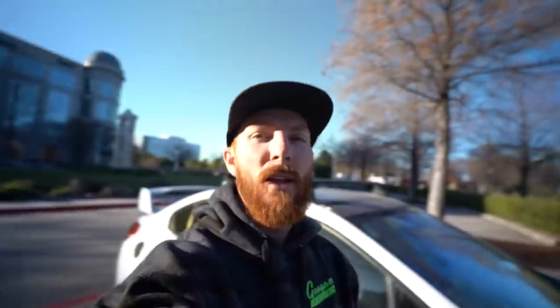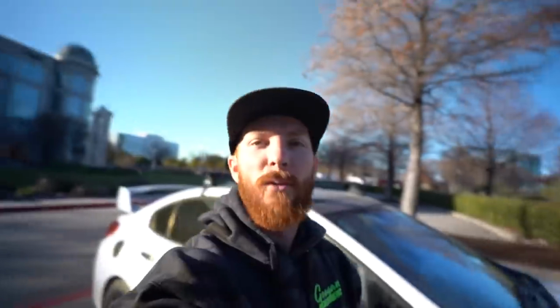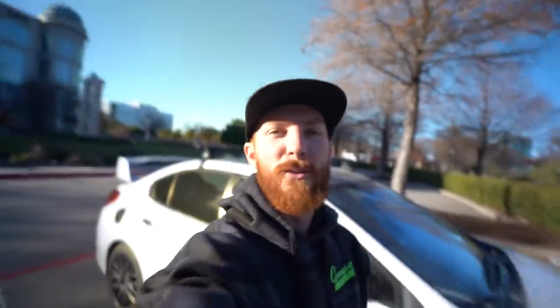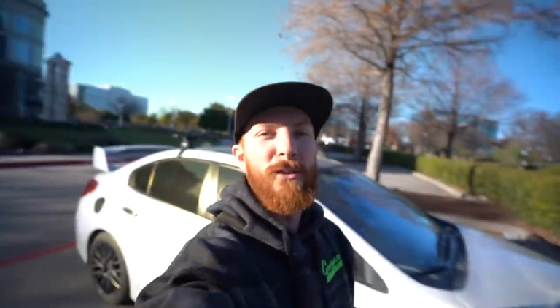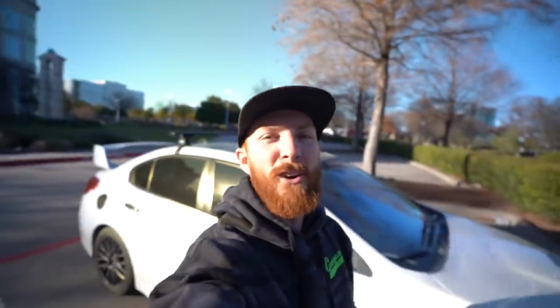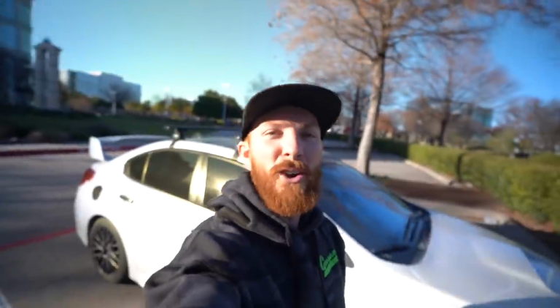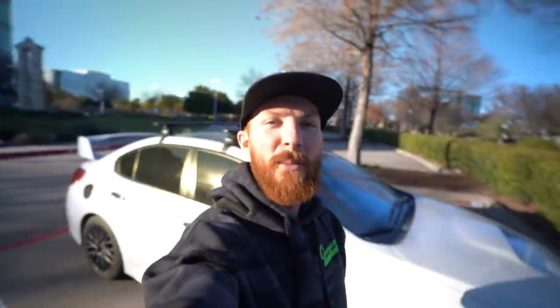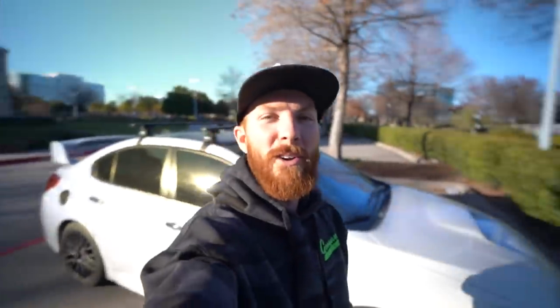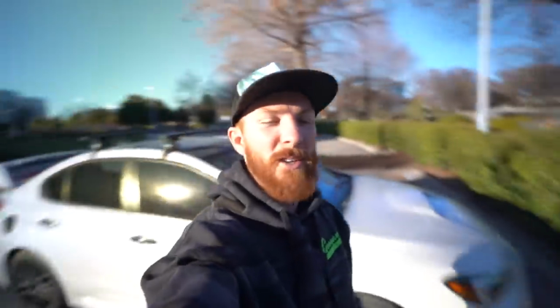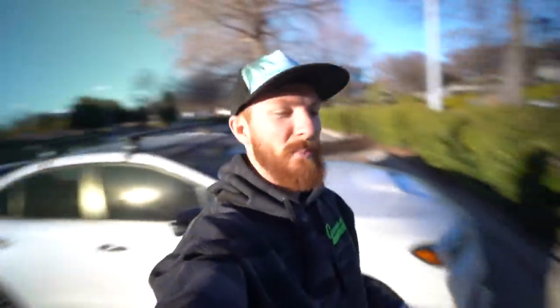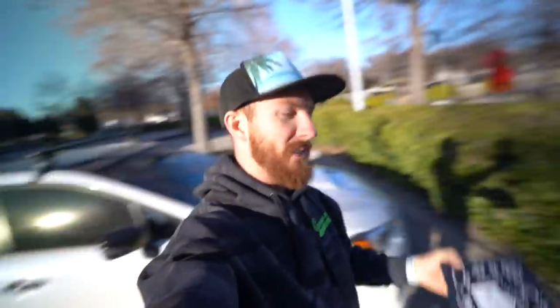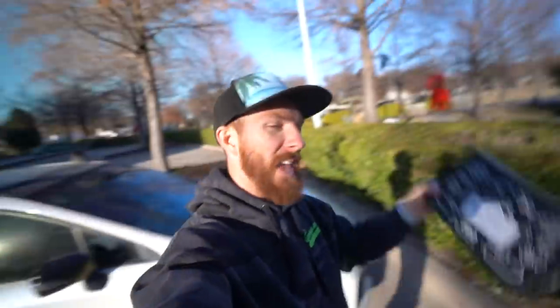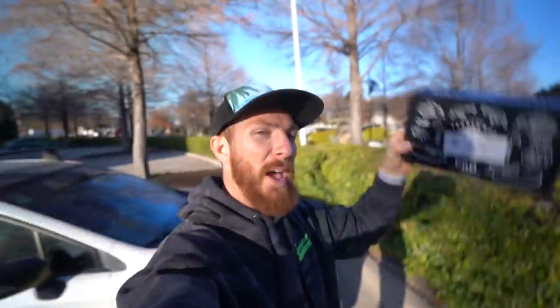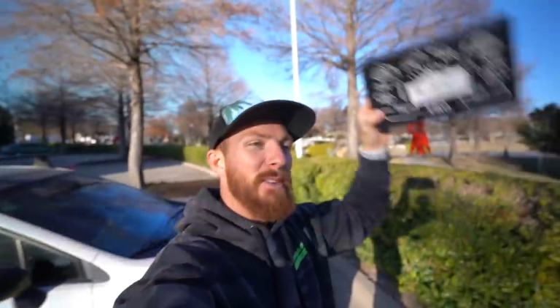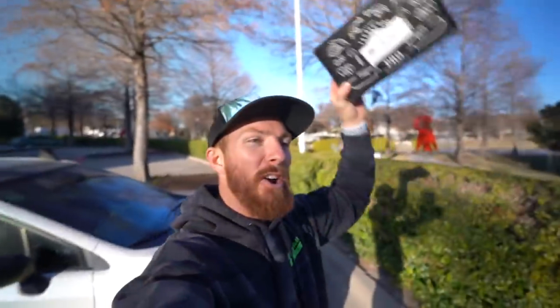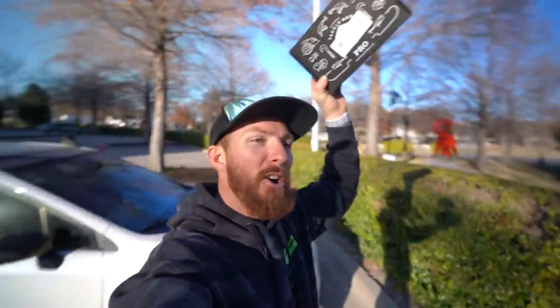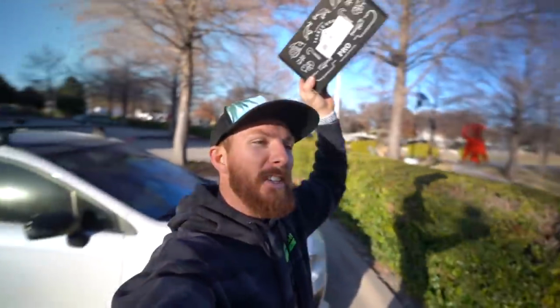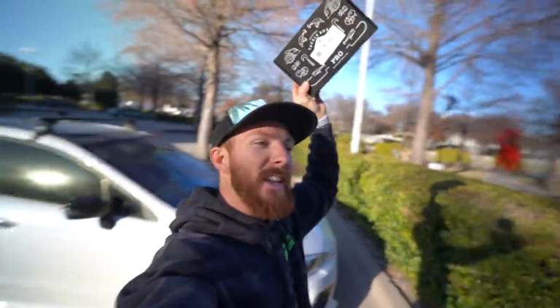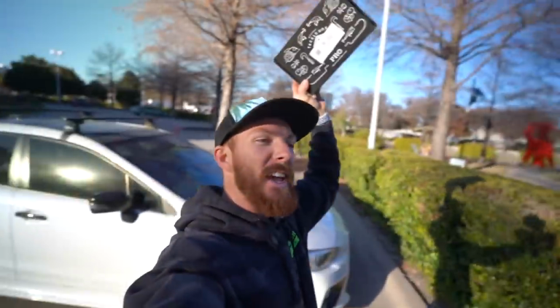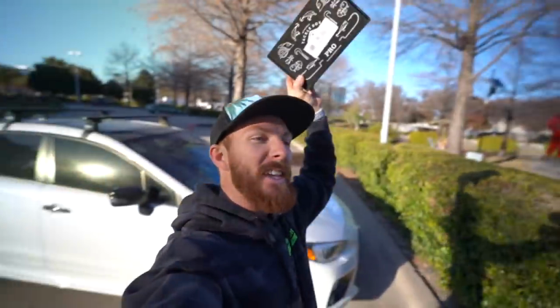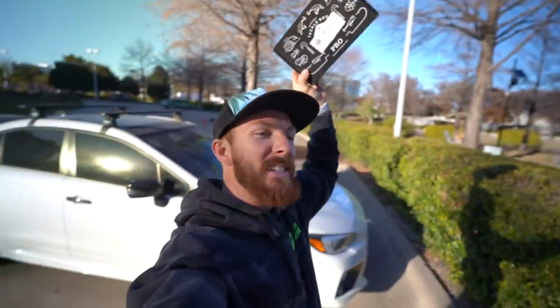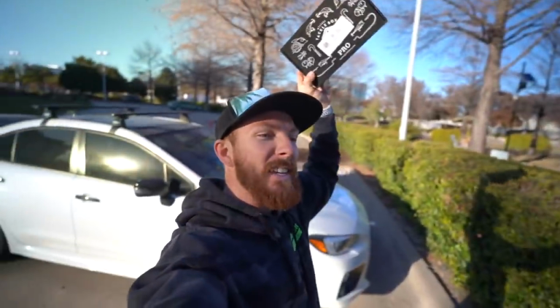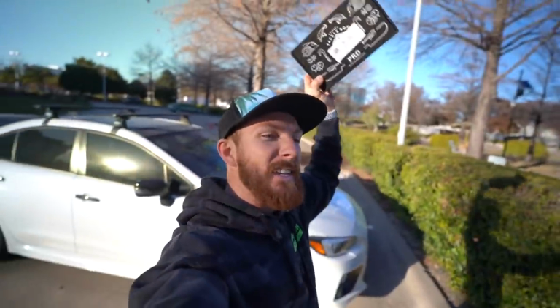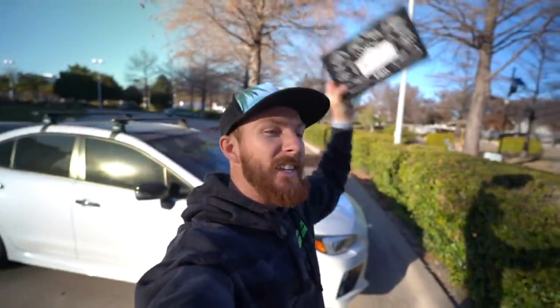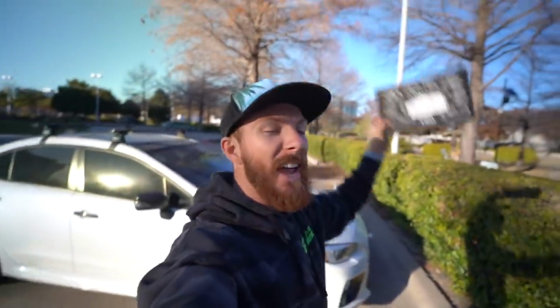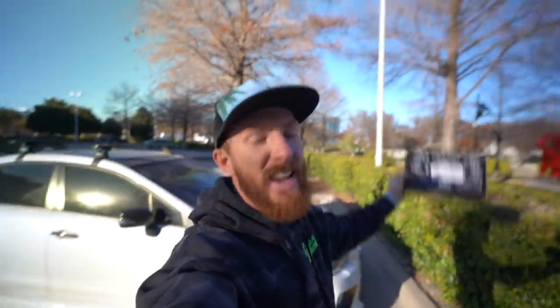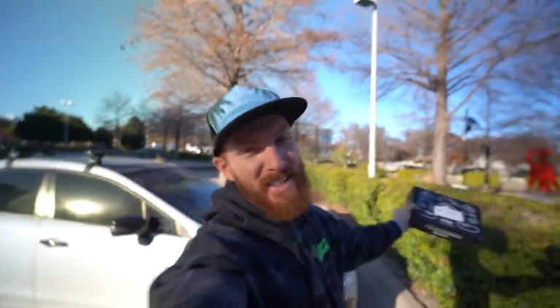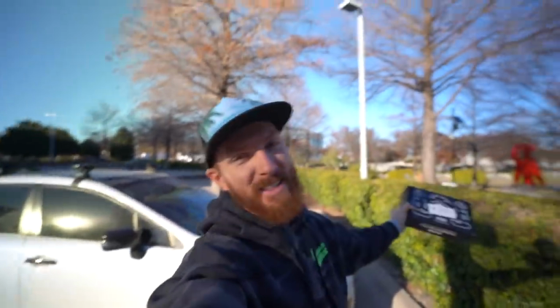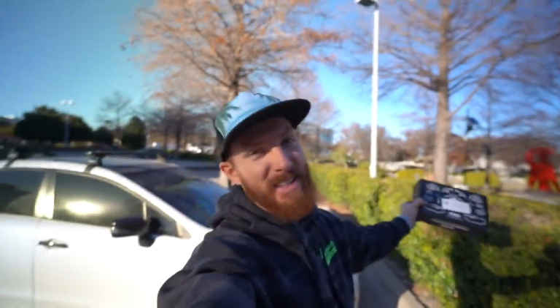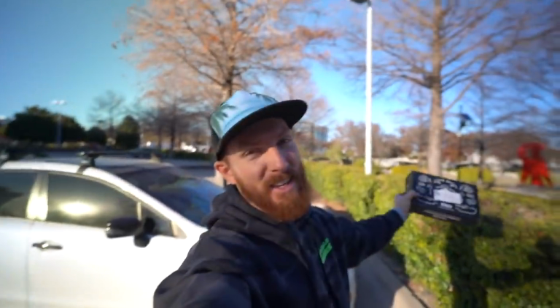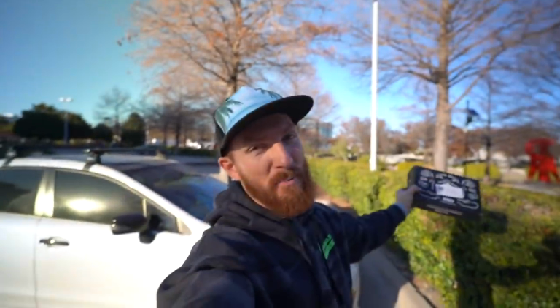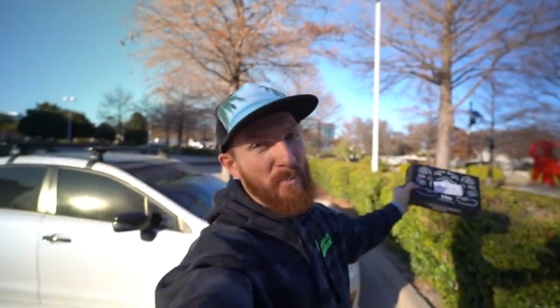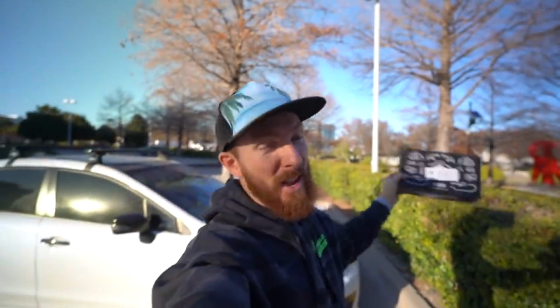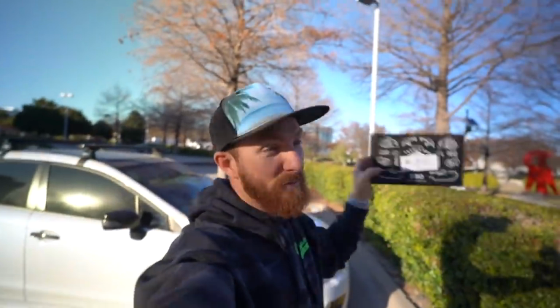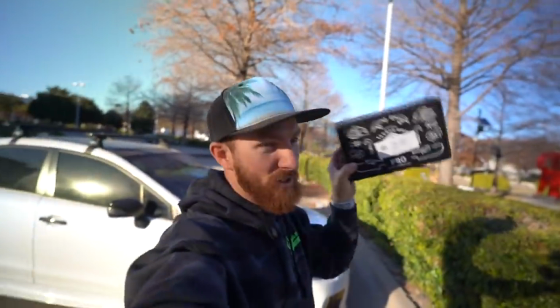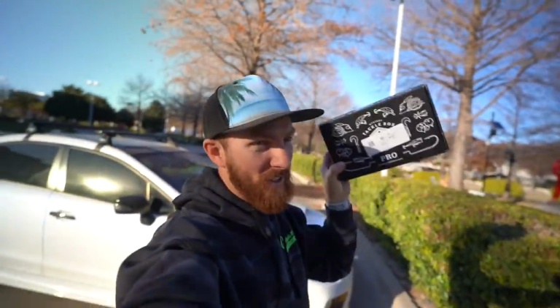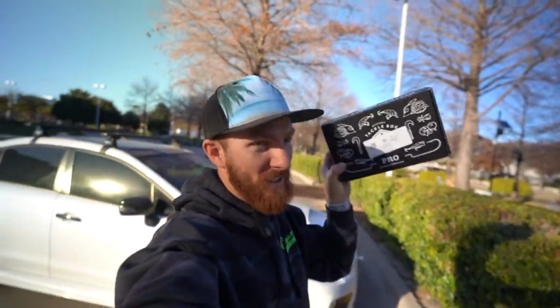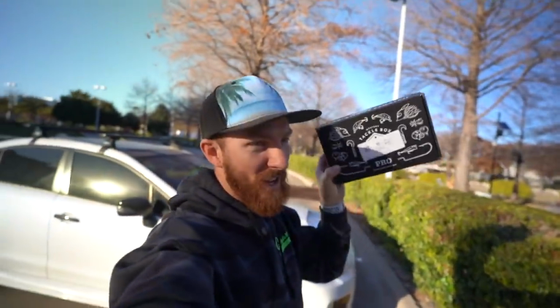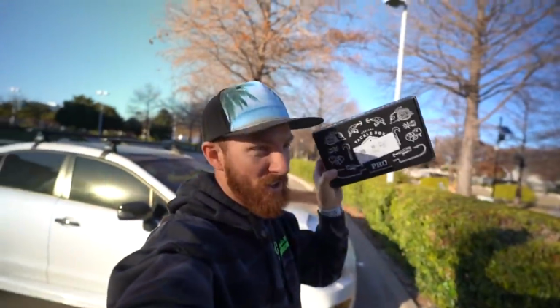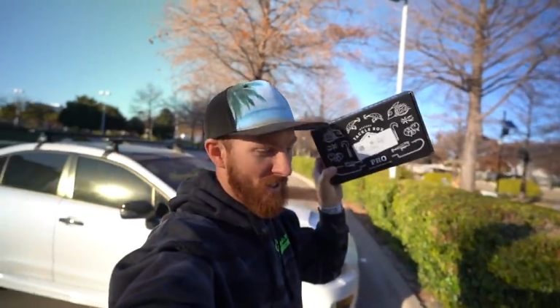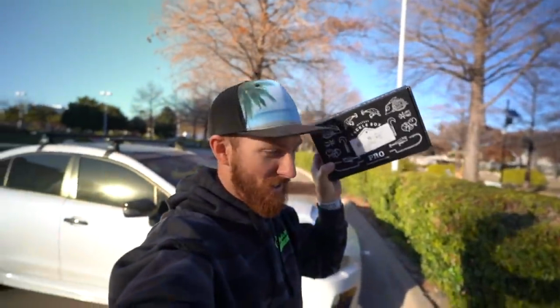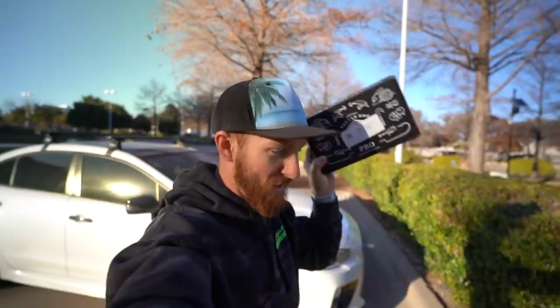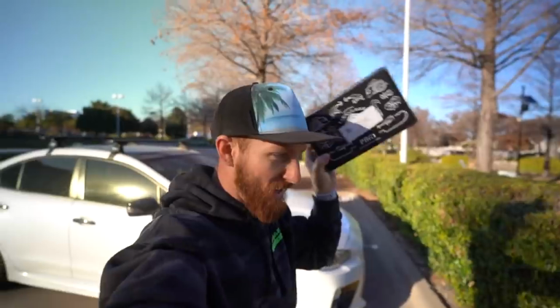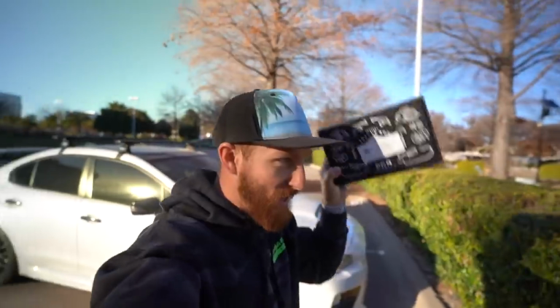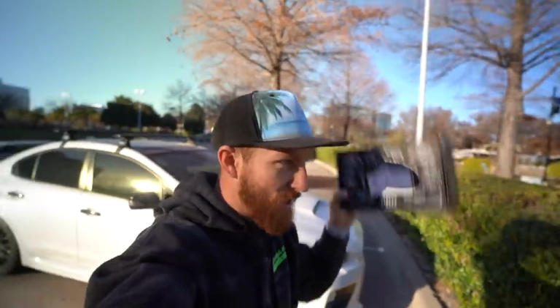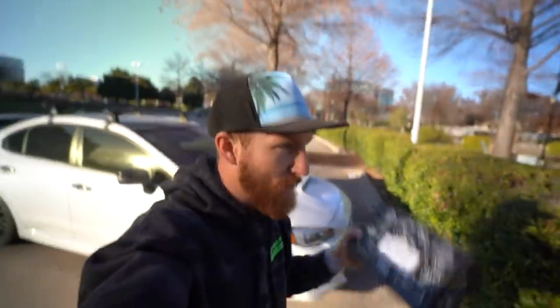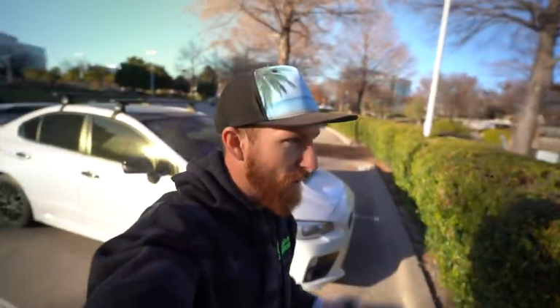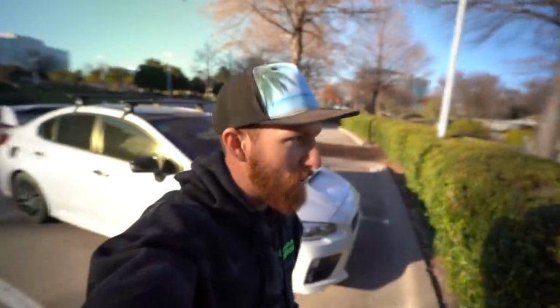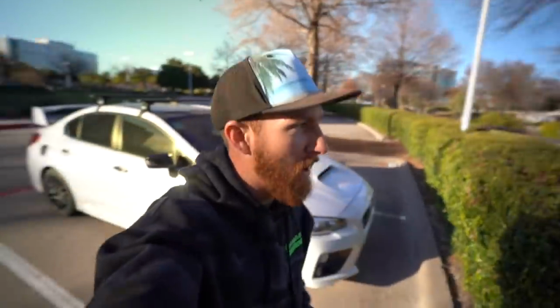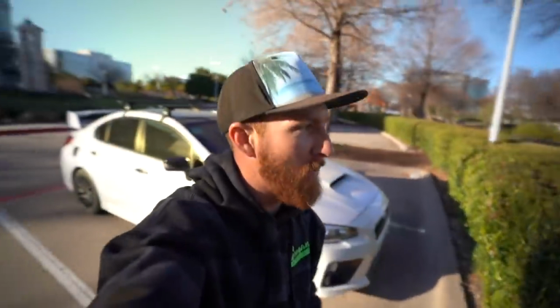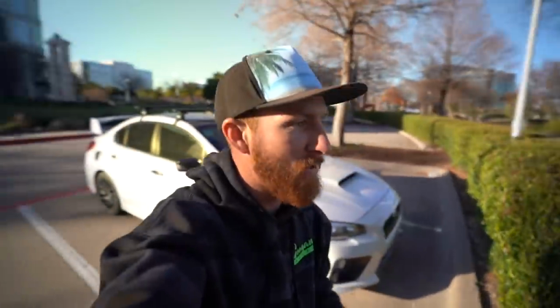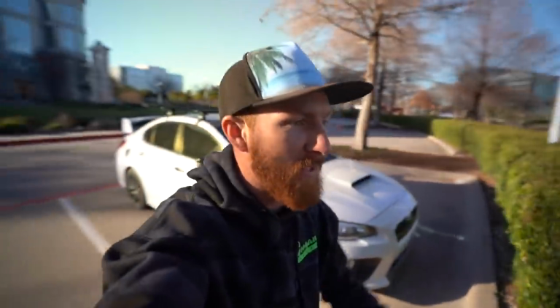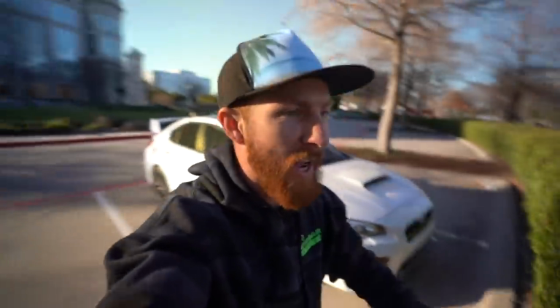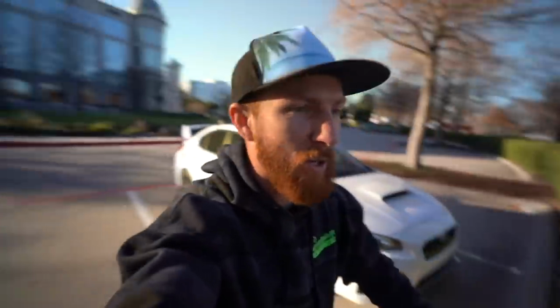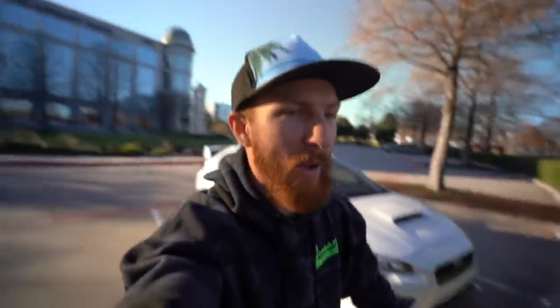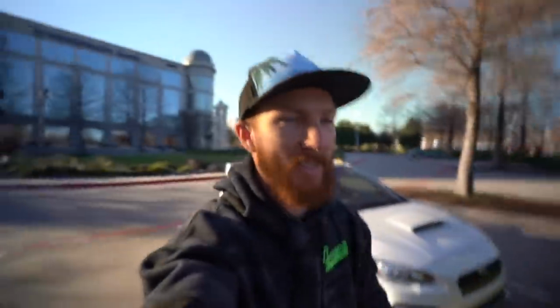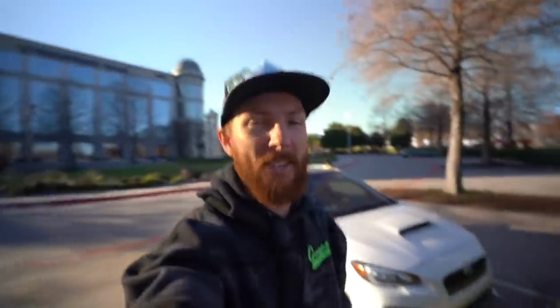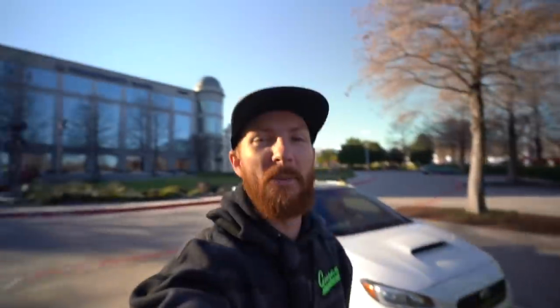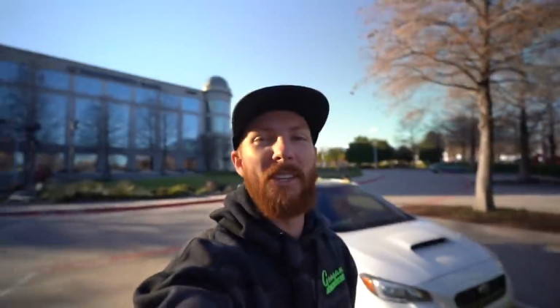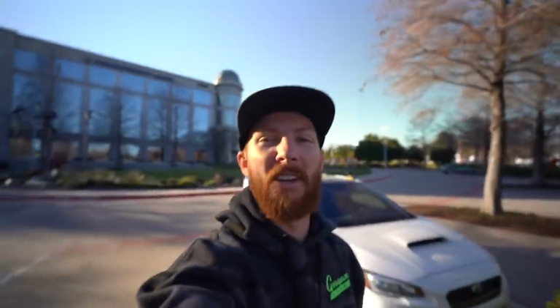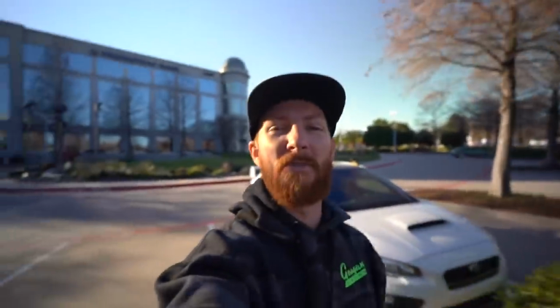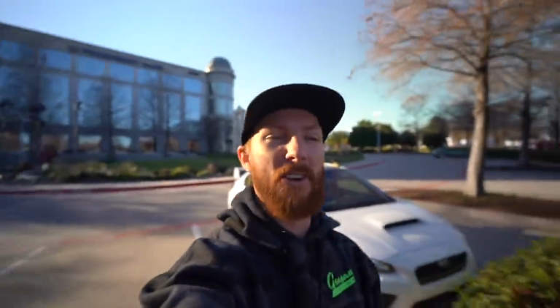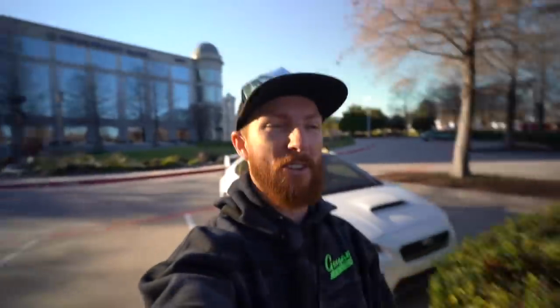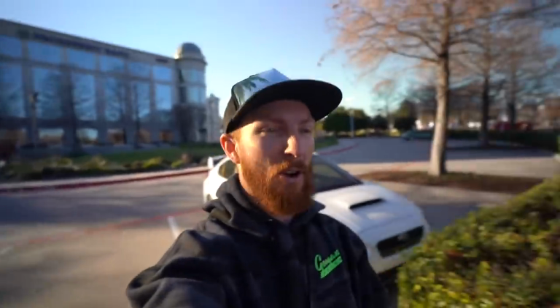What's going on y'all? Merry Christmas and happy holidays. Today's bank fishing session sponsored by Mystery Tackle Box is going to be a ton of fun.